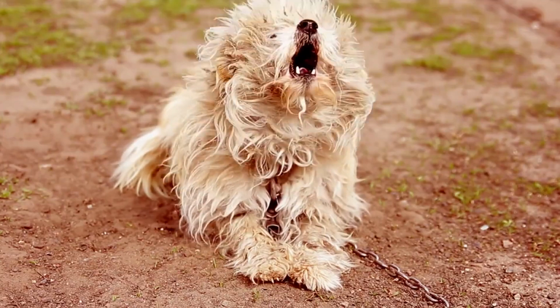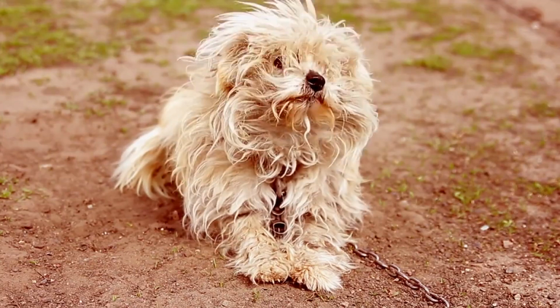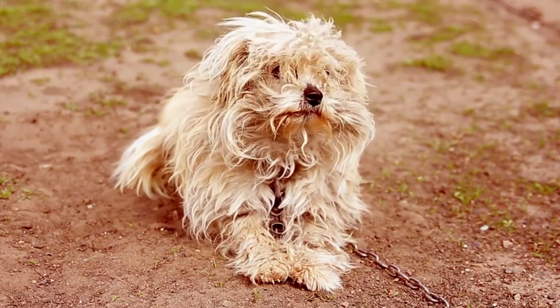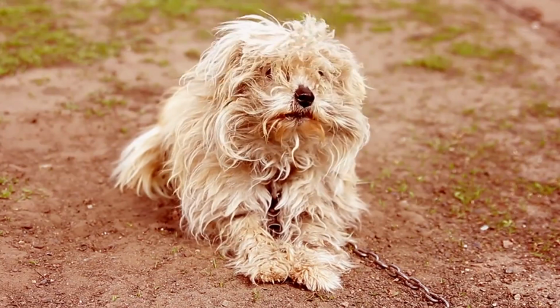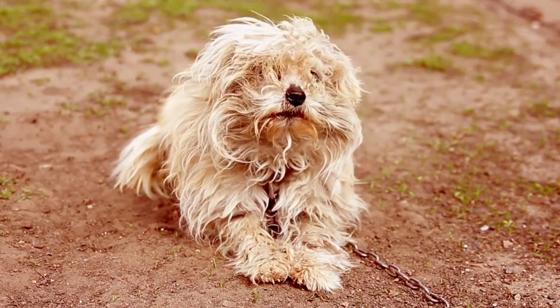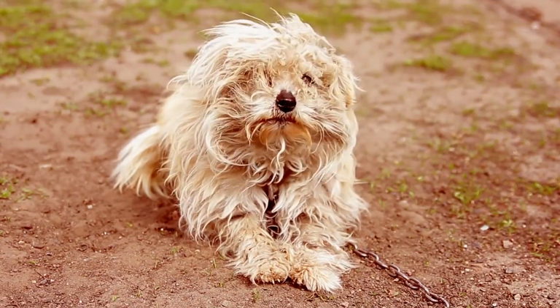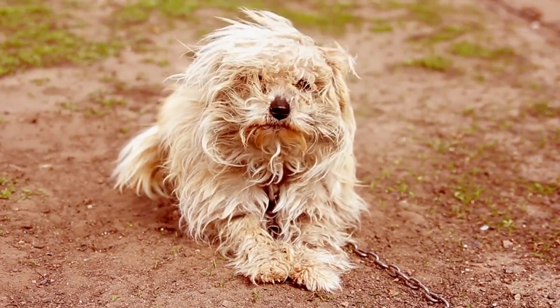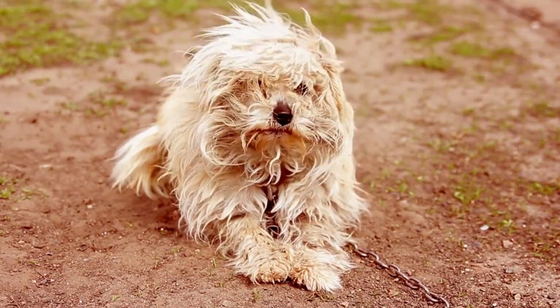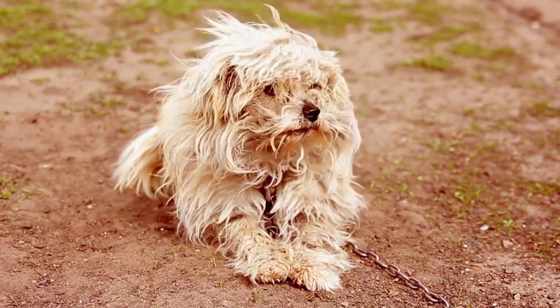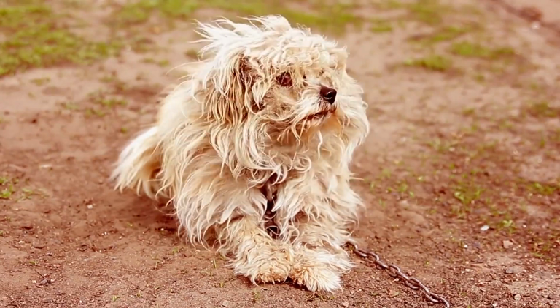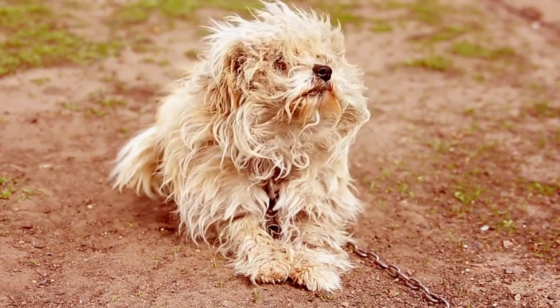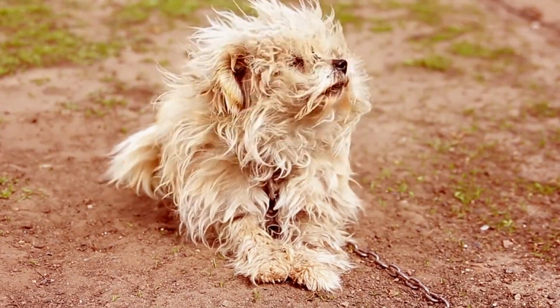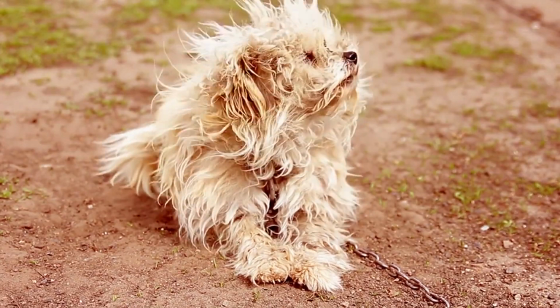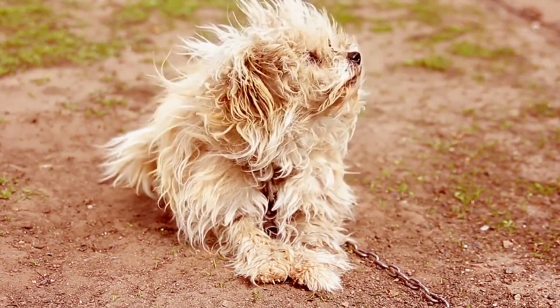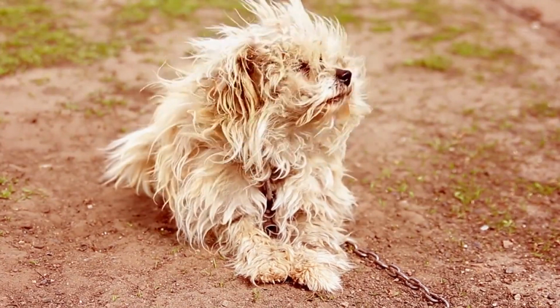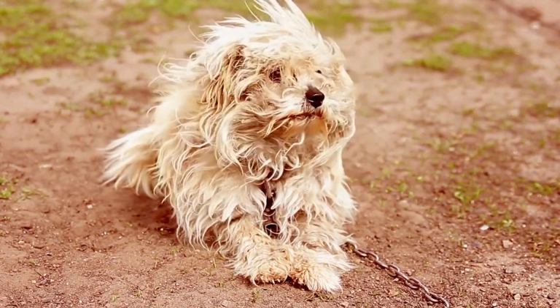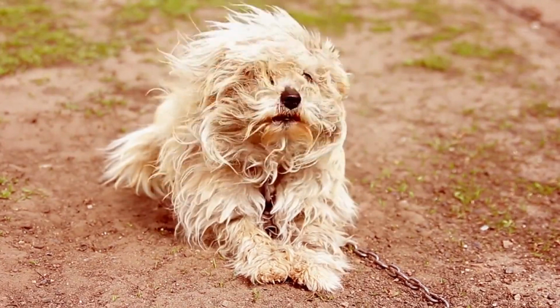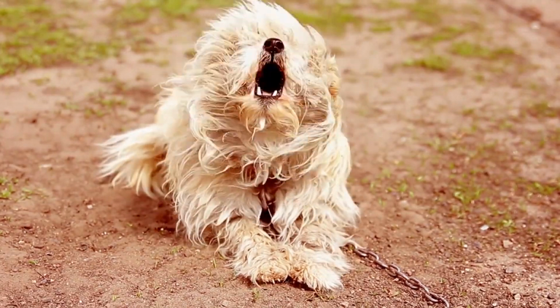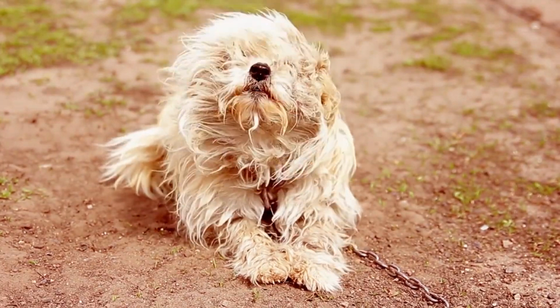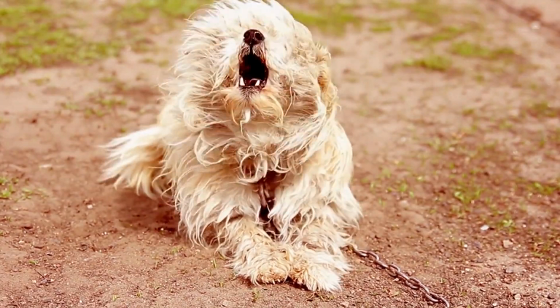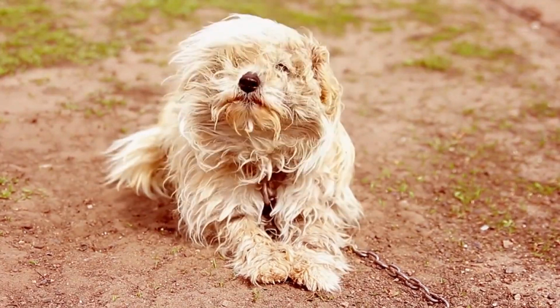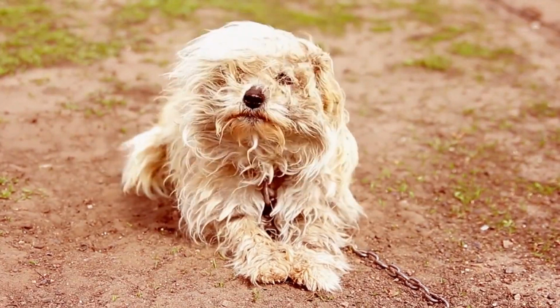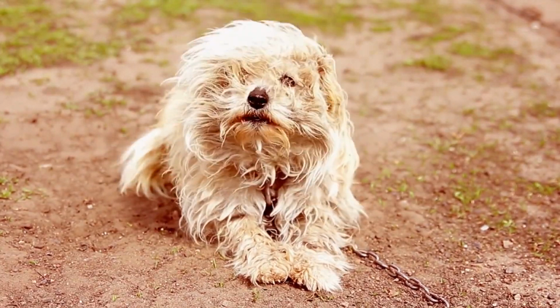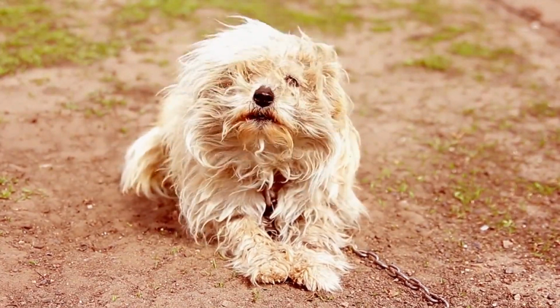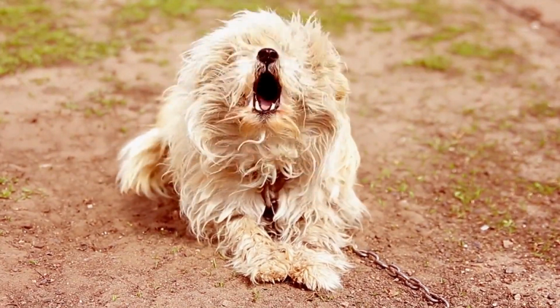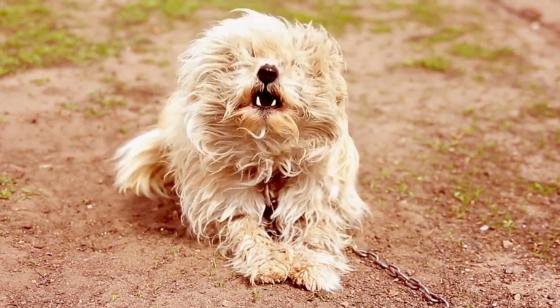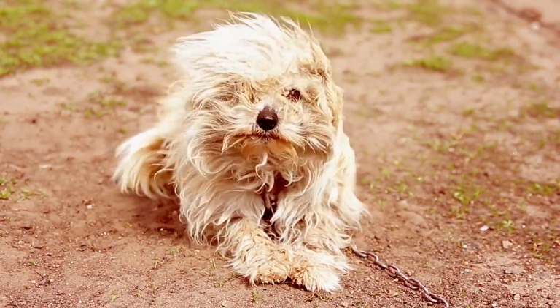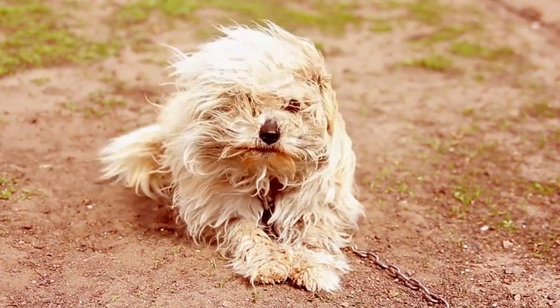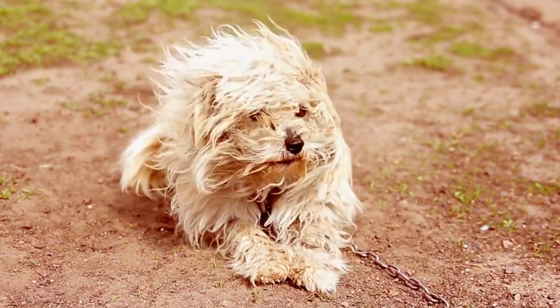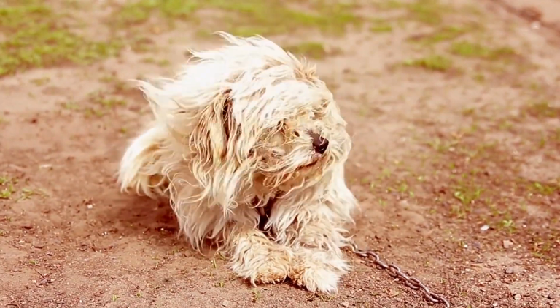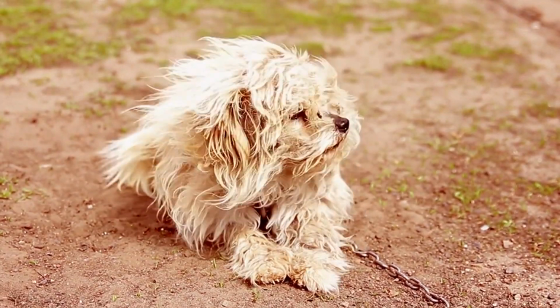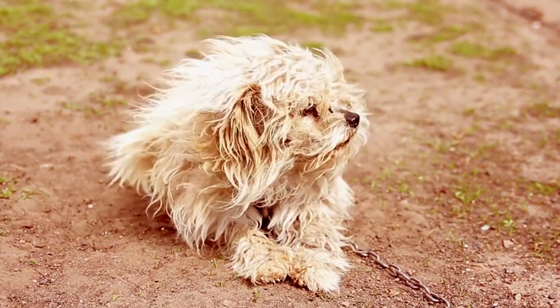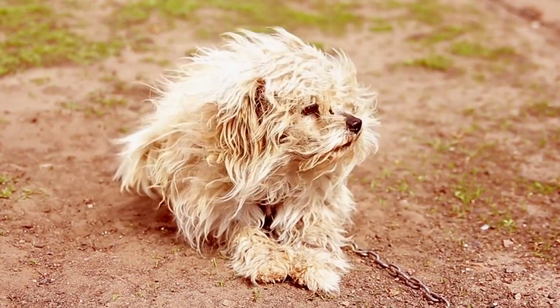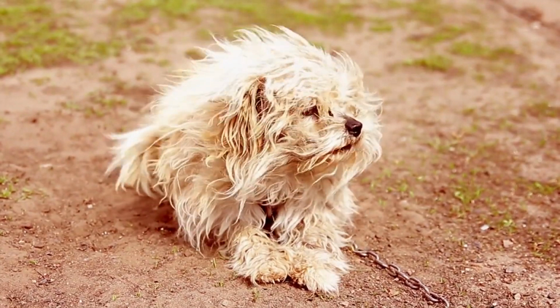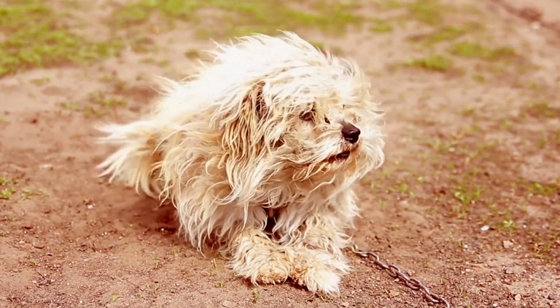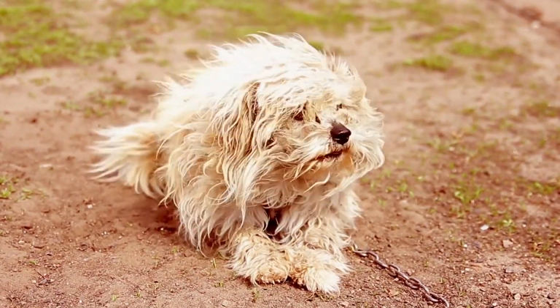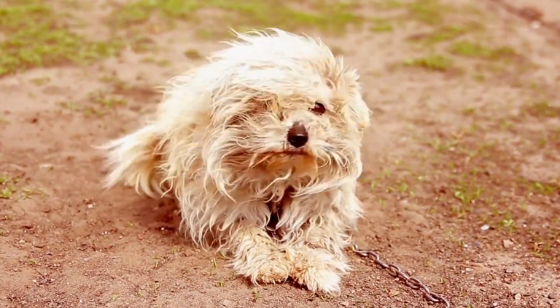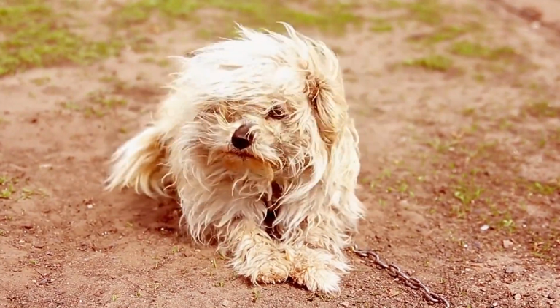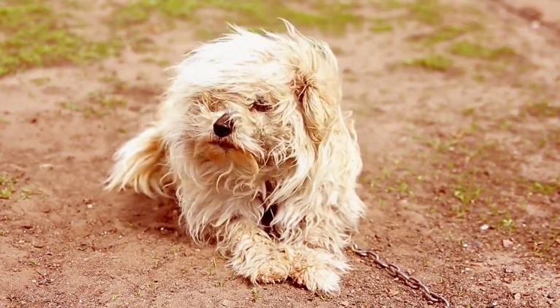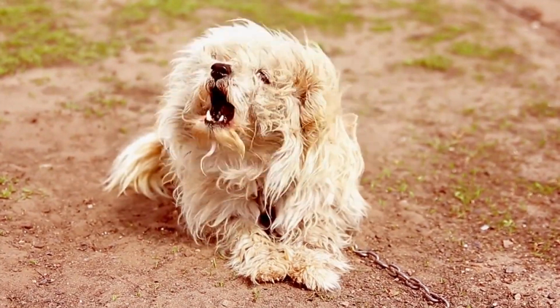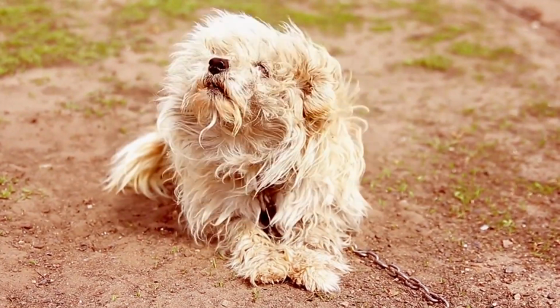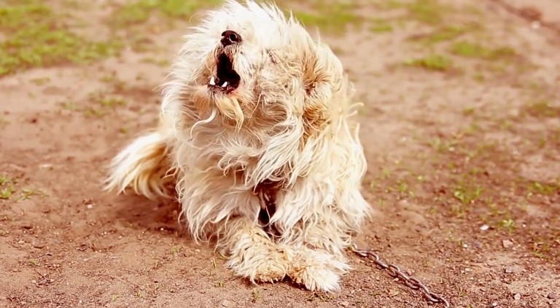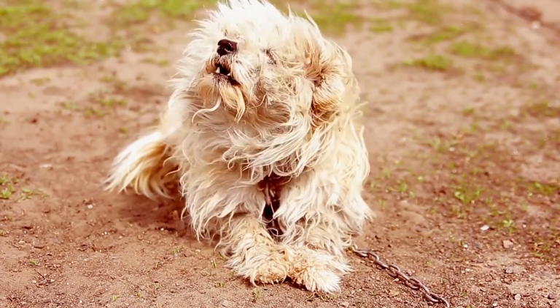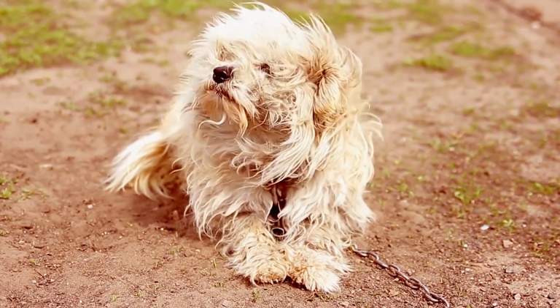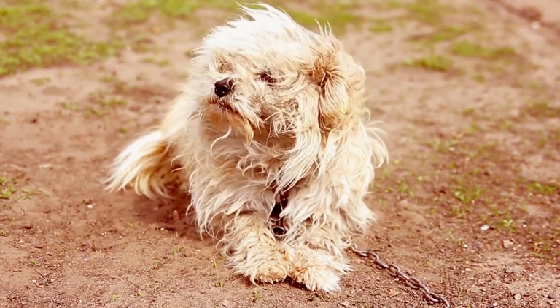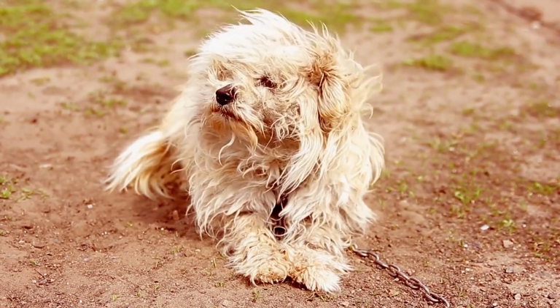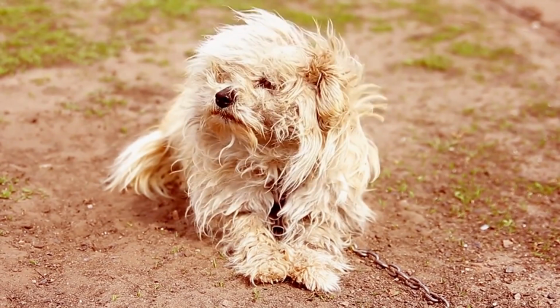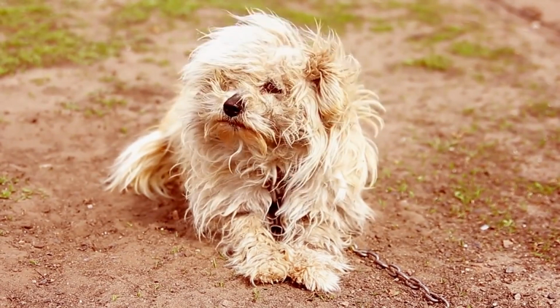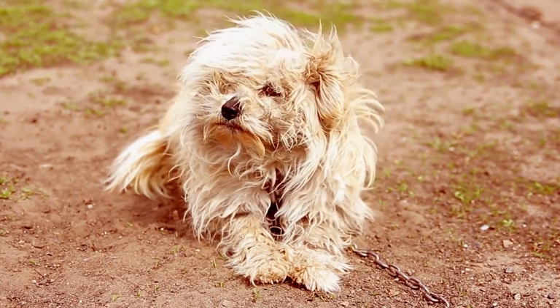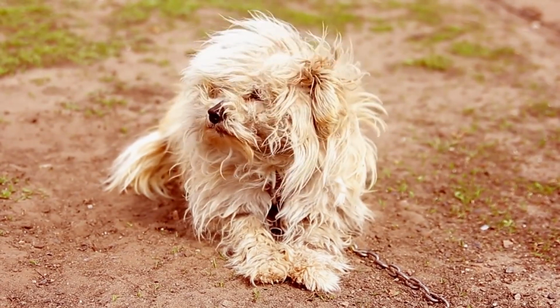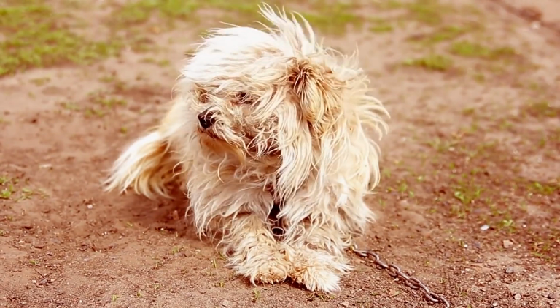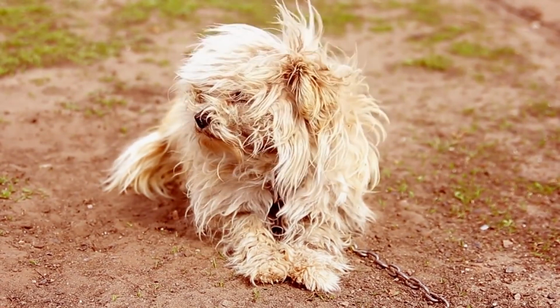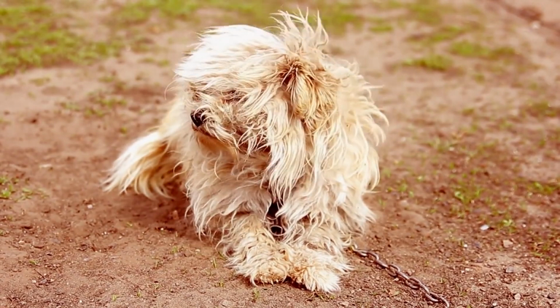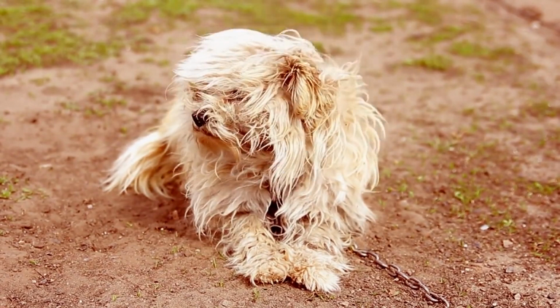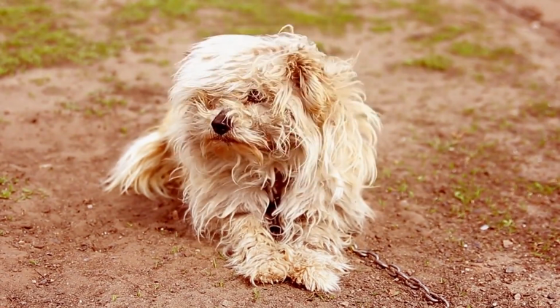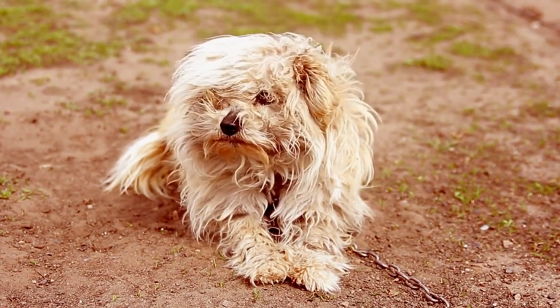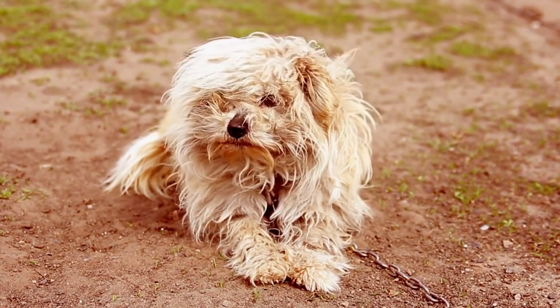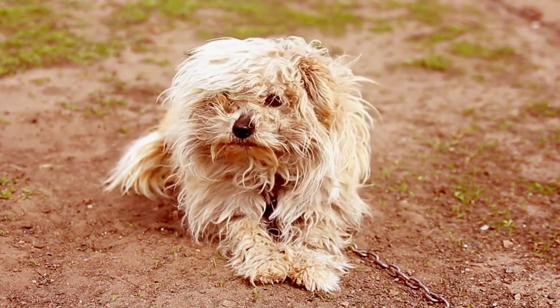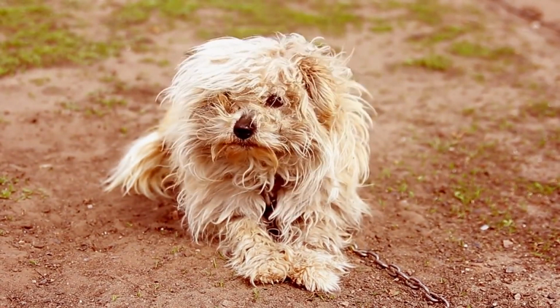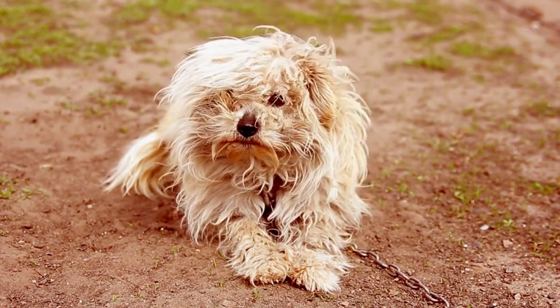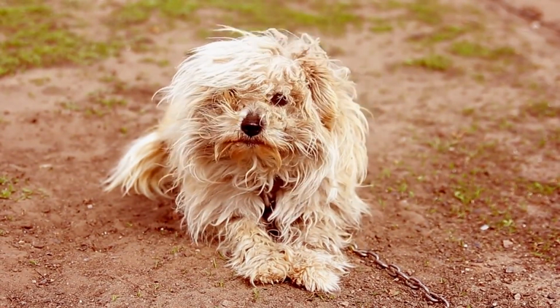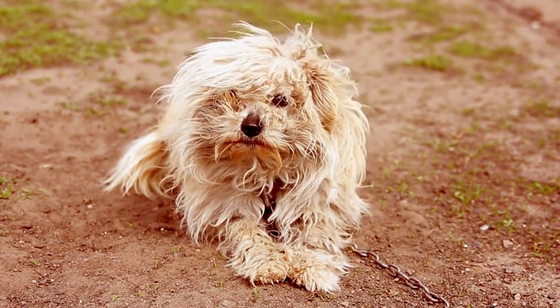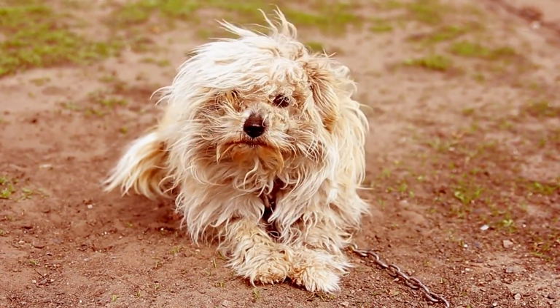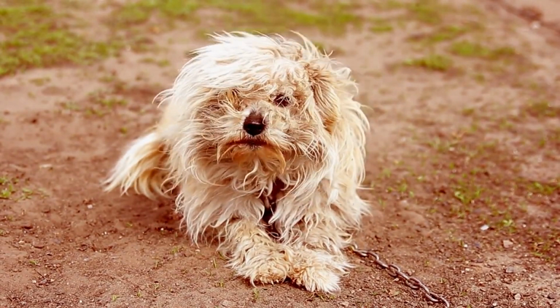Bichon Frises can be a bit stubborn at times, so it's important to use positive reinforcement training techniques and be patient with them.